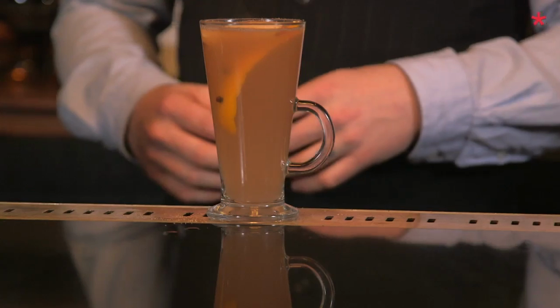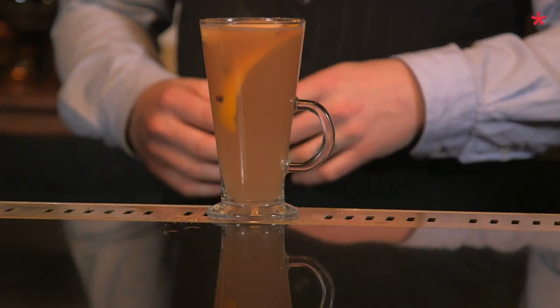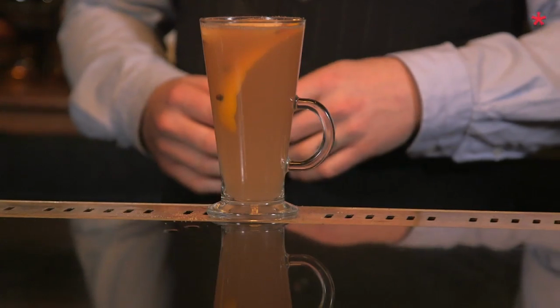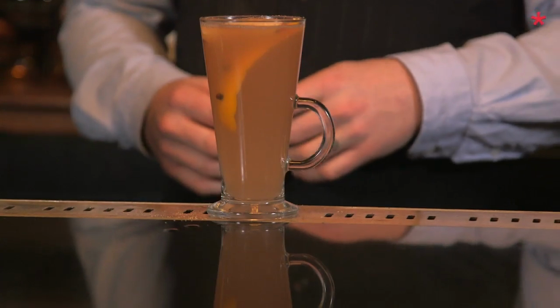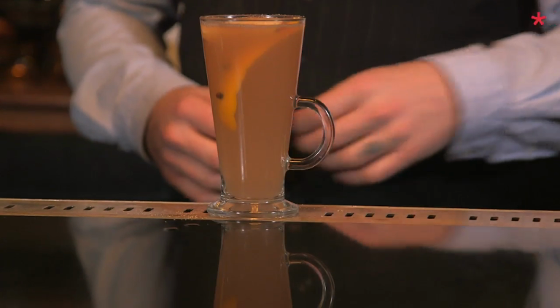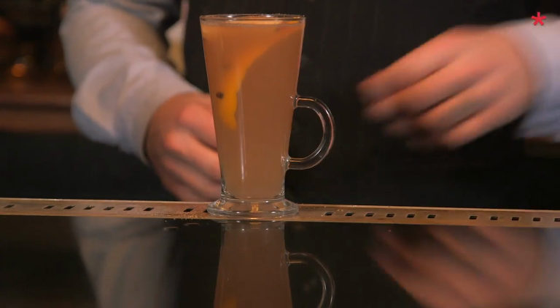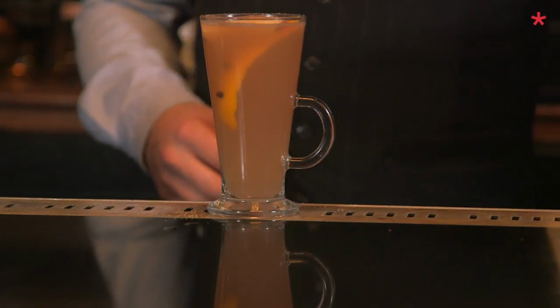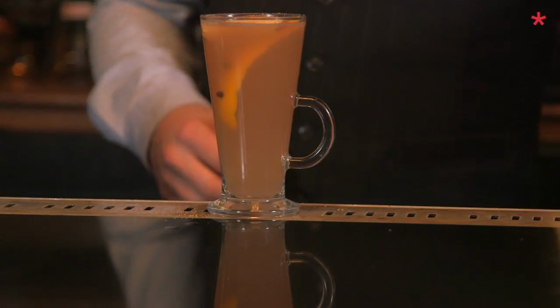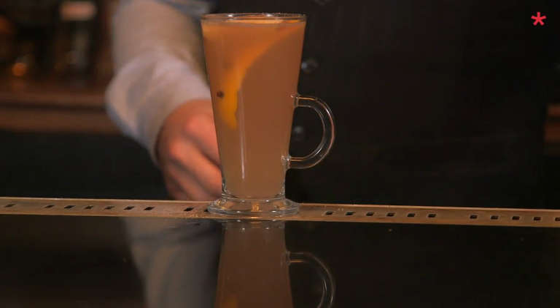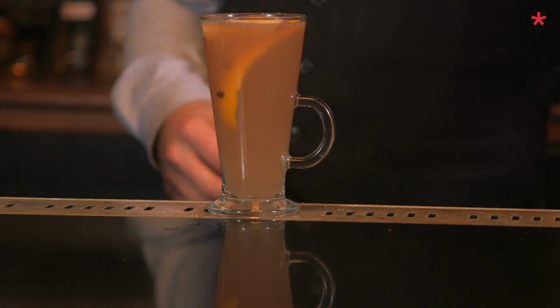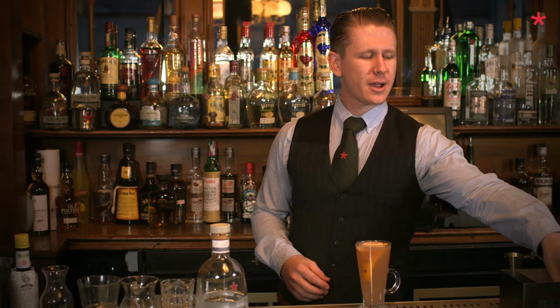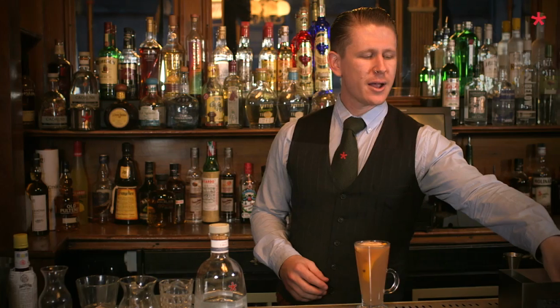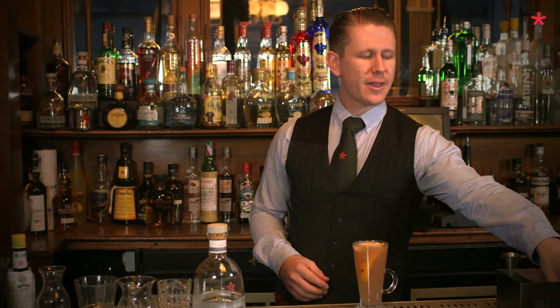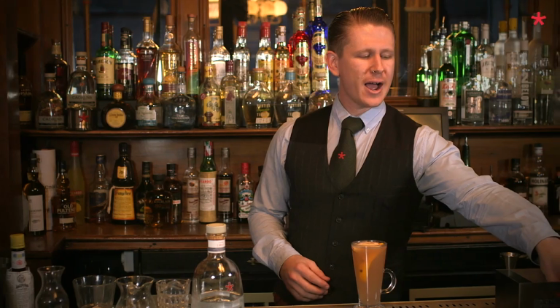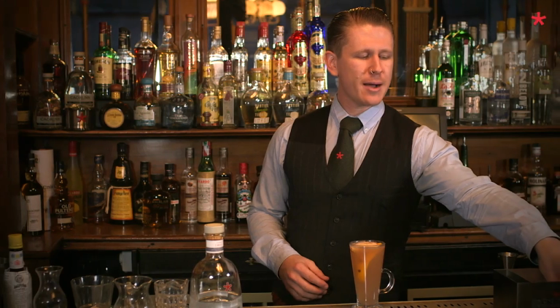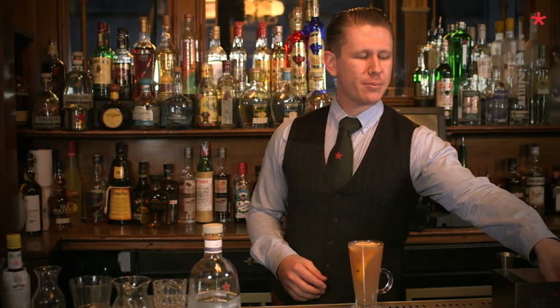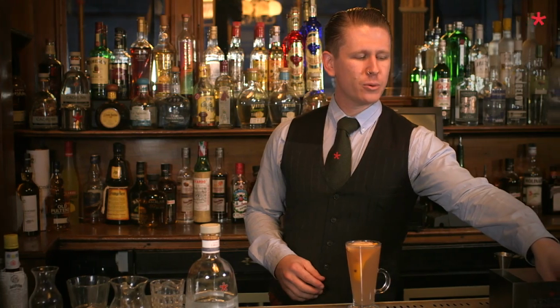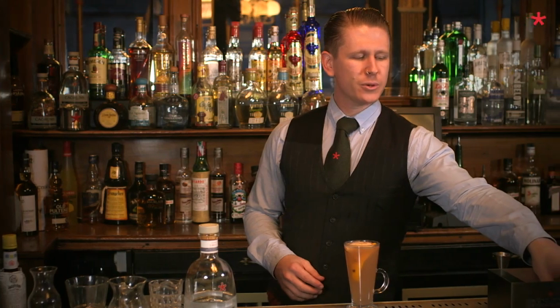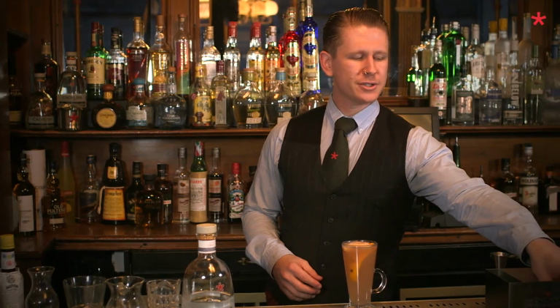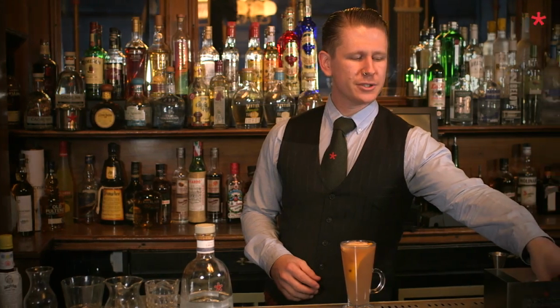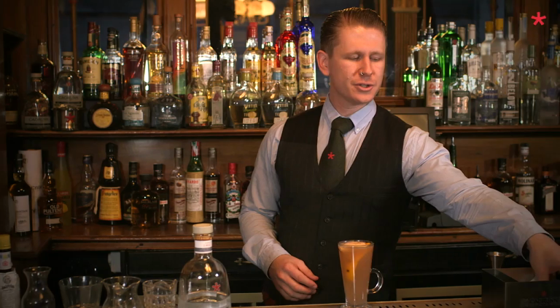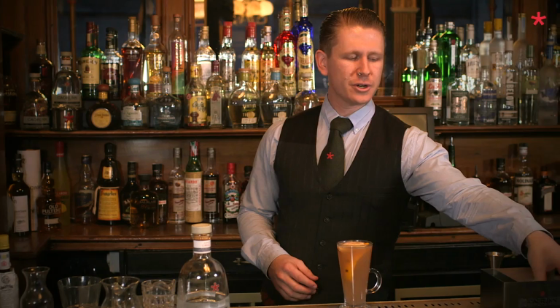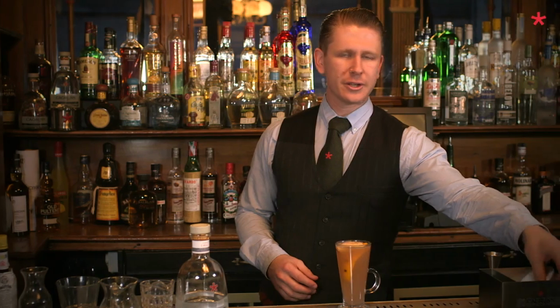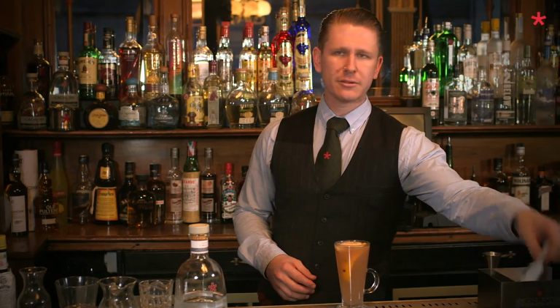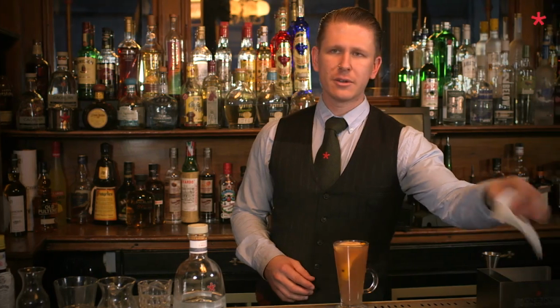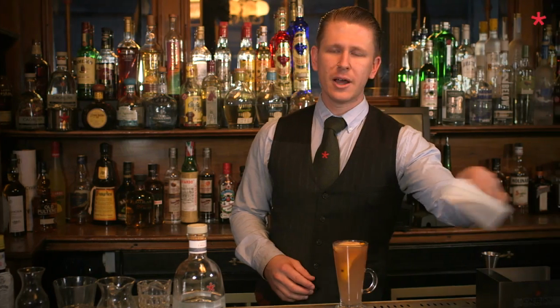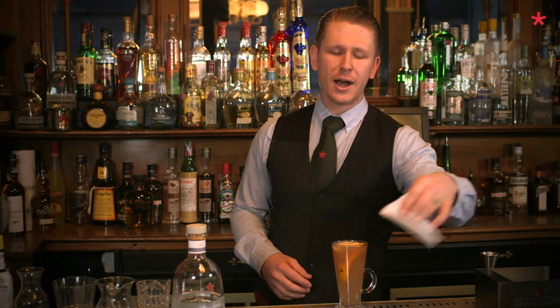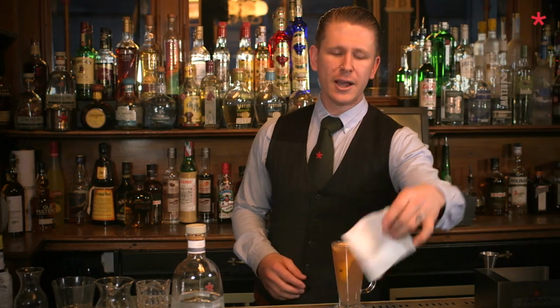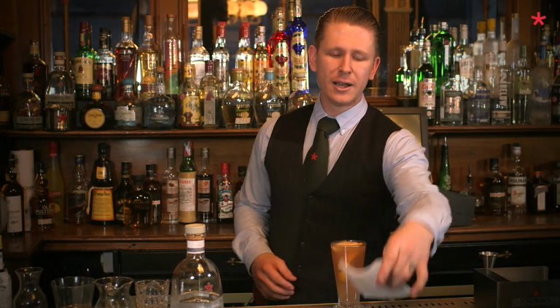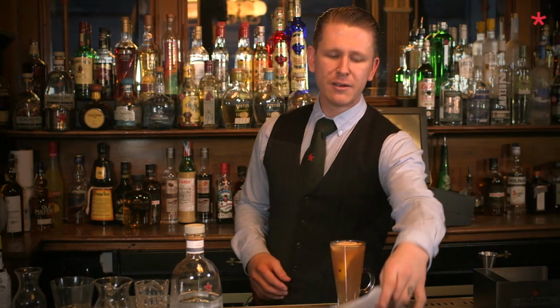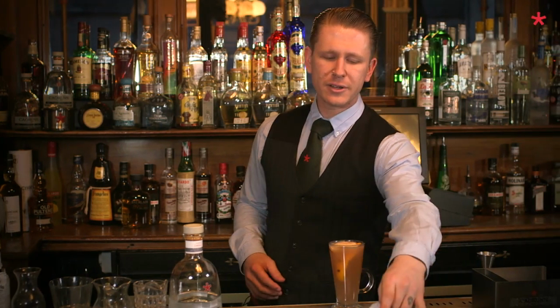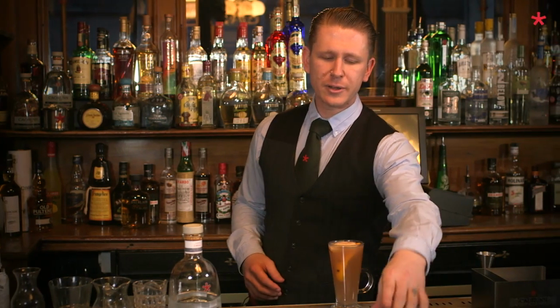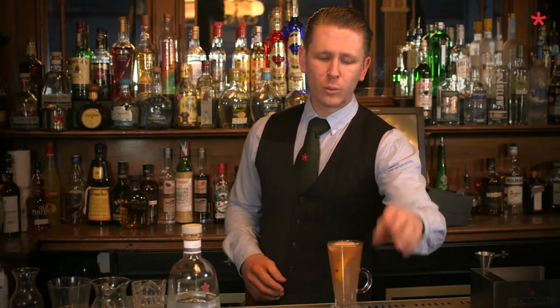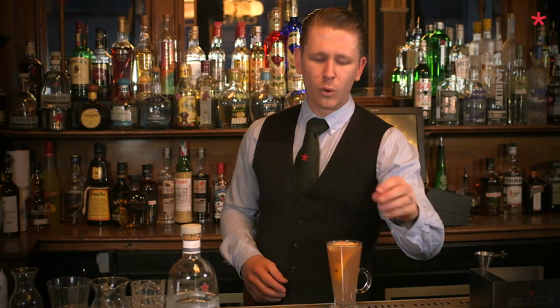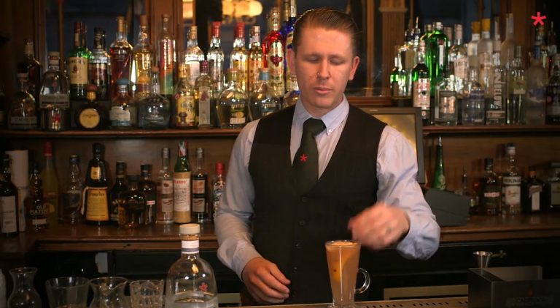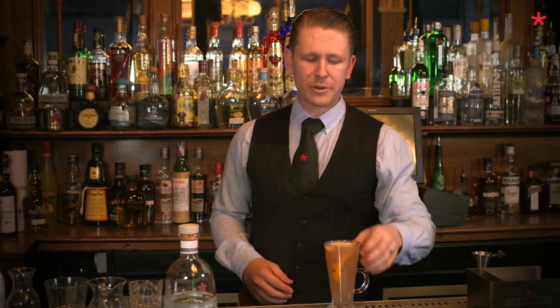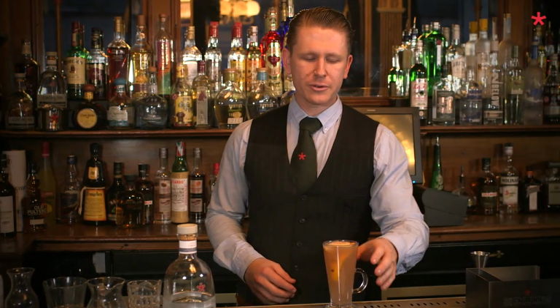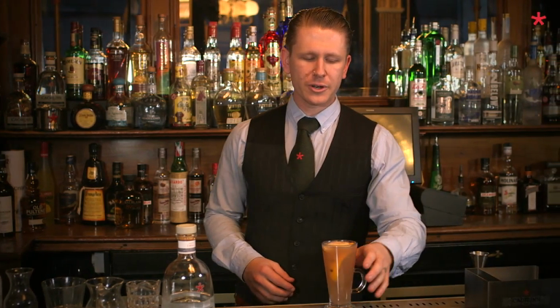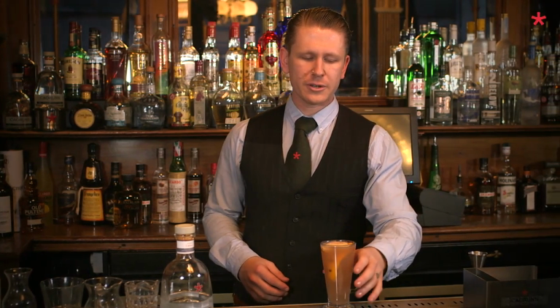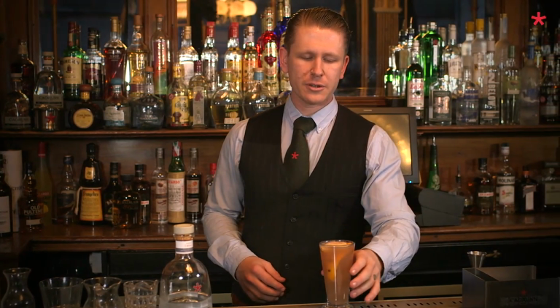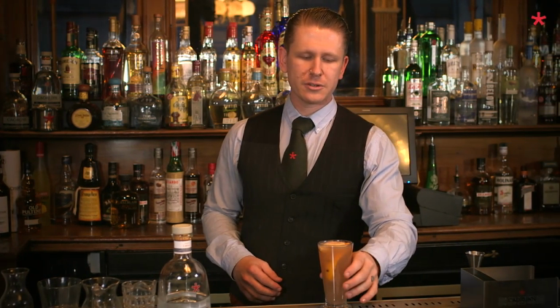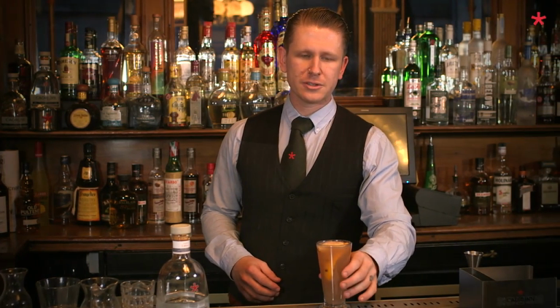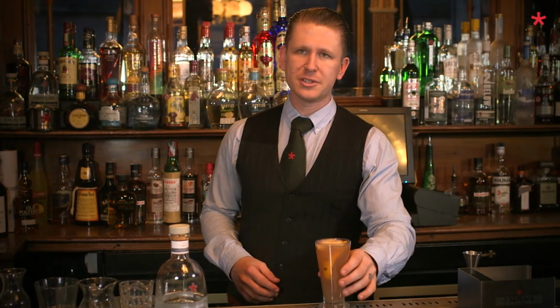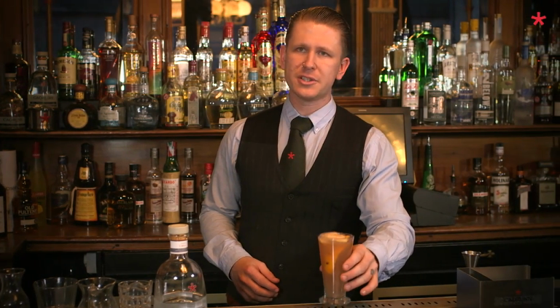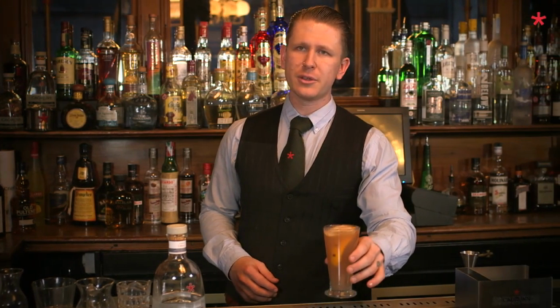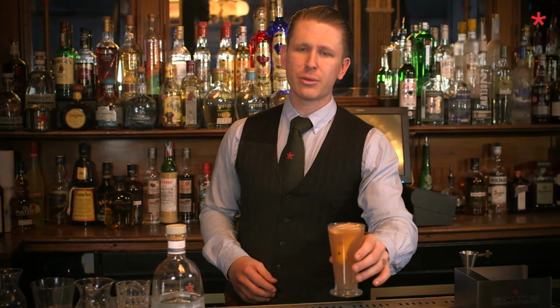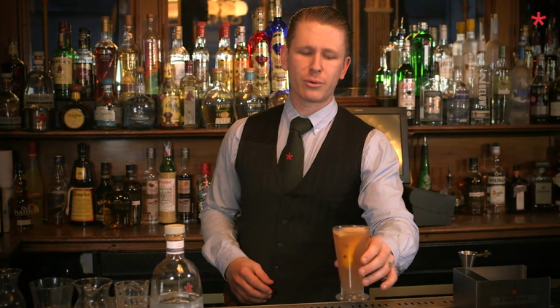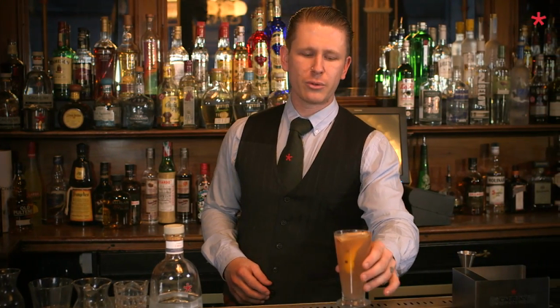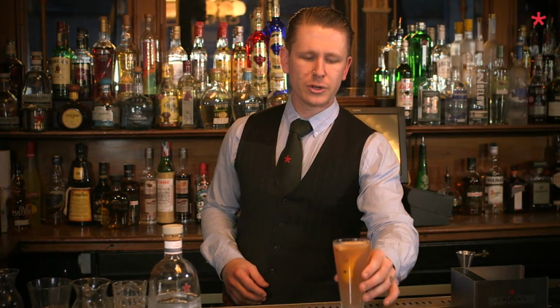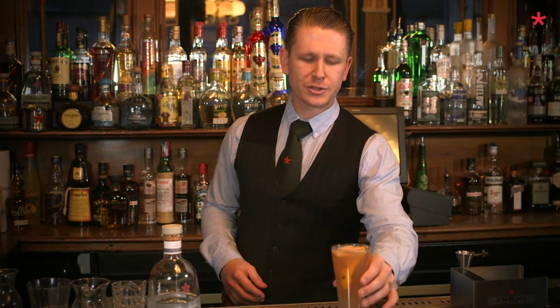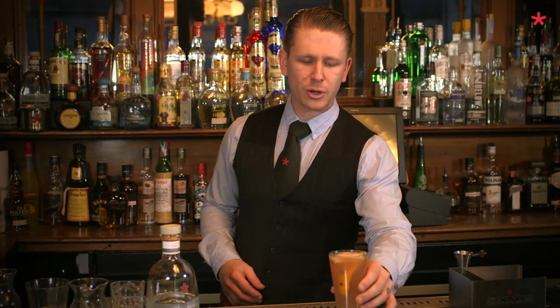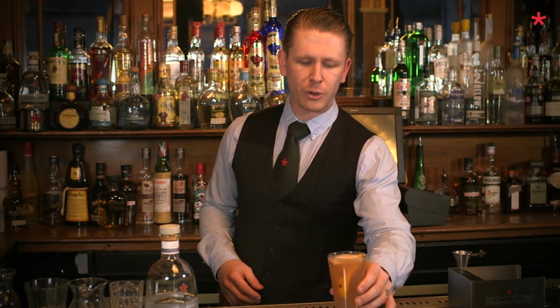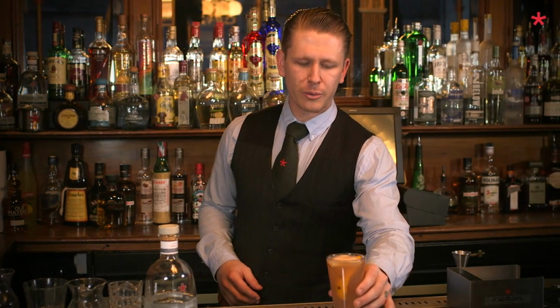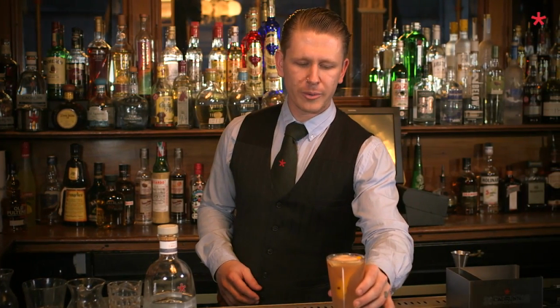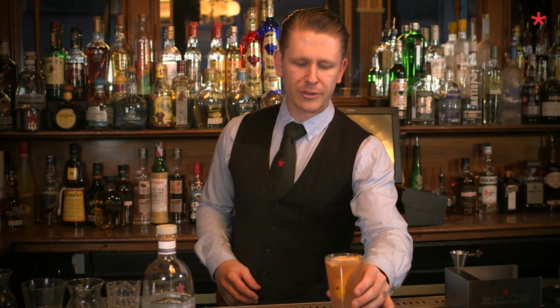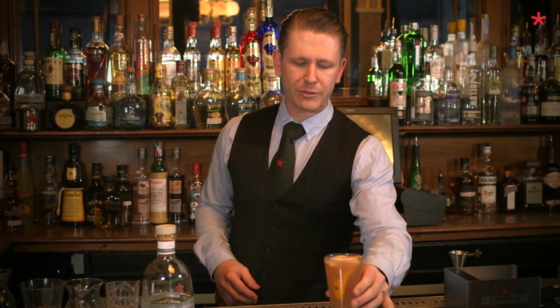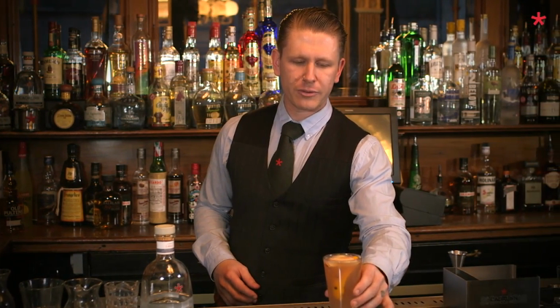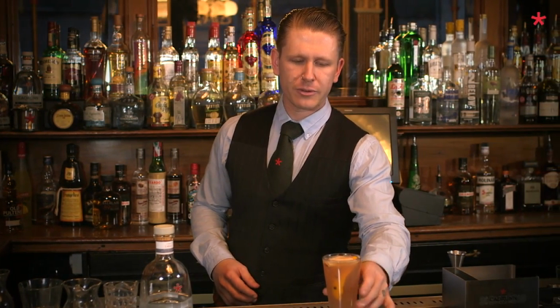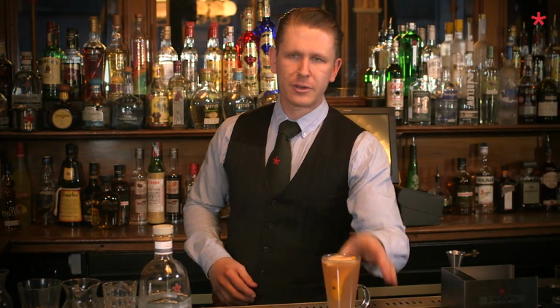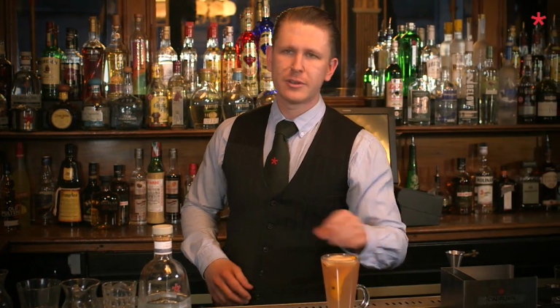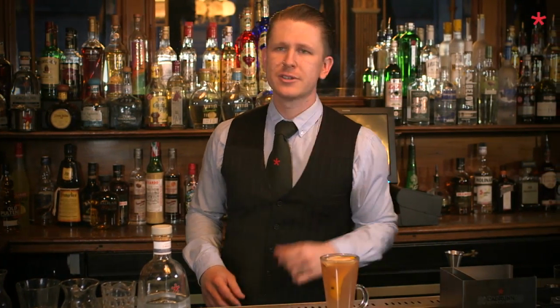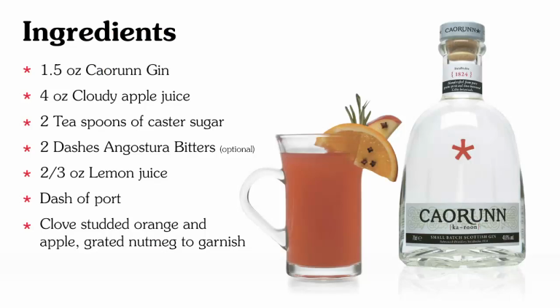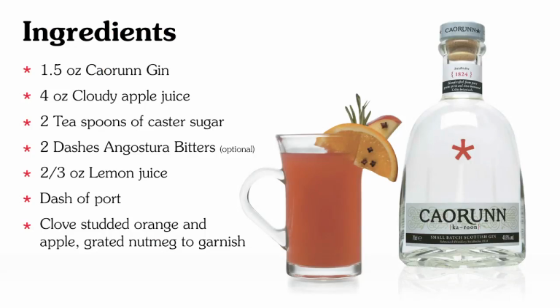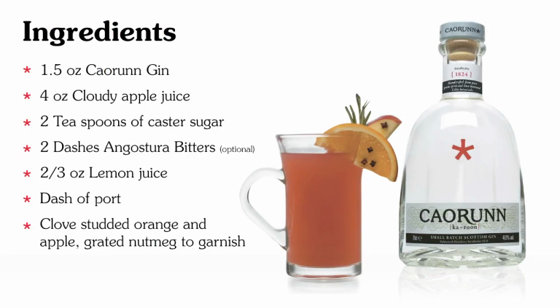And there you have it, guys — the apple winter toddy. A lovely warming drink to see you through those colder months. Cheers!